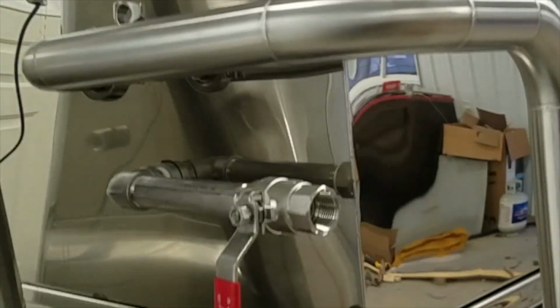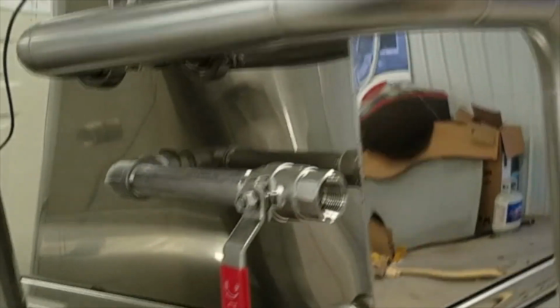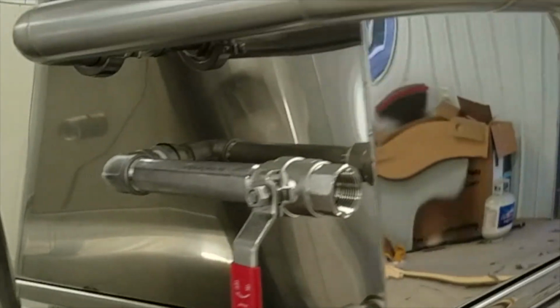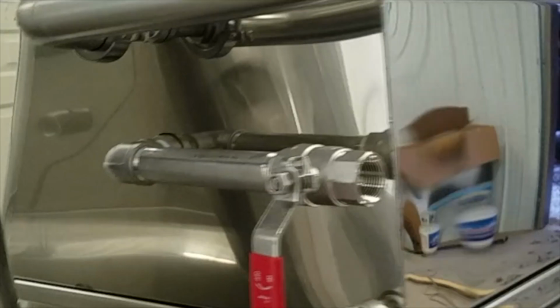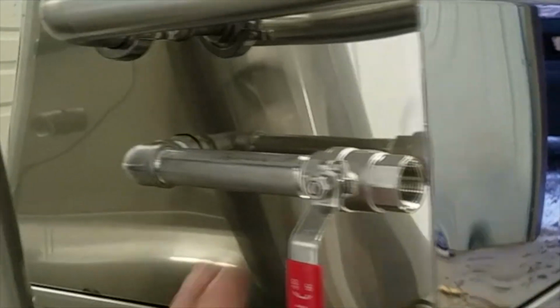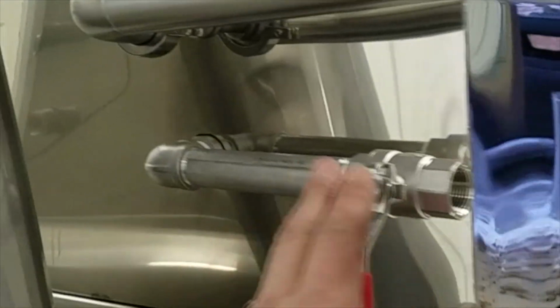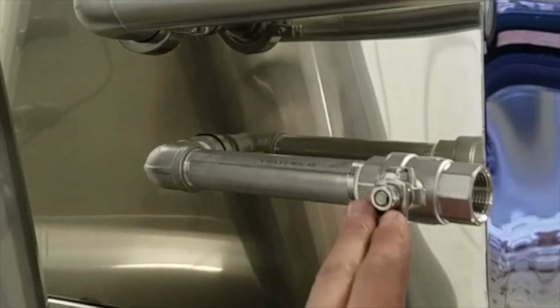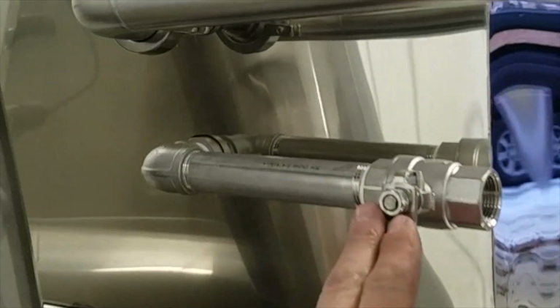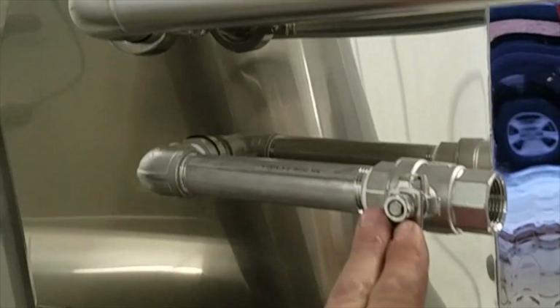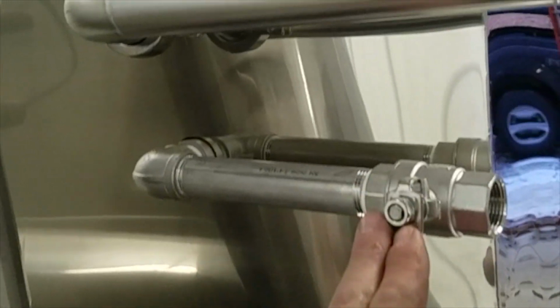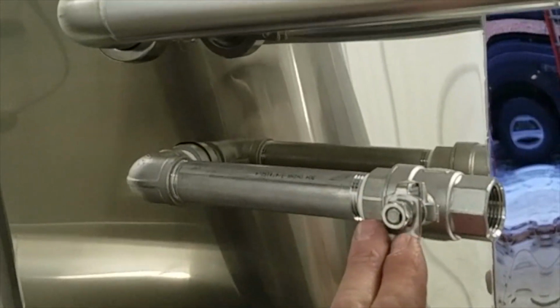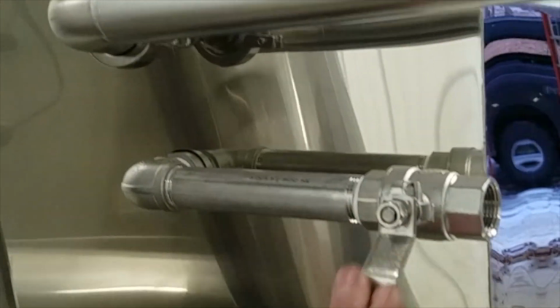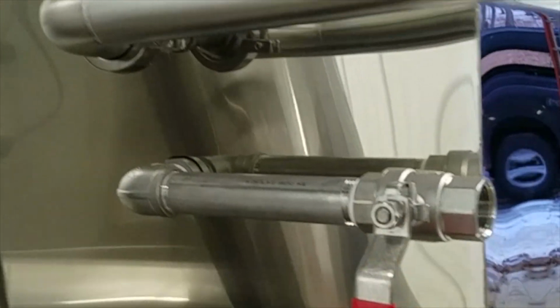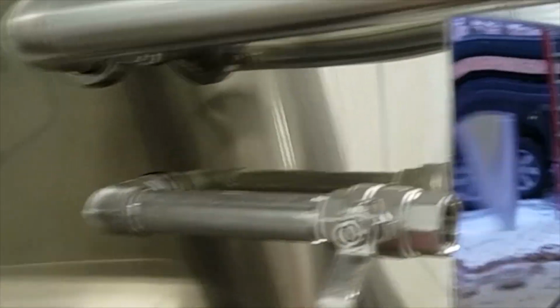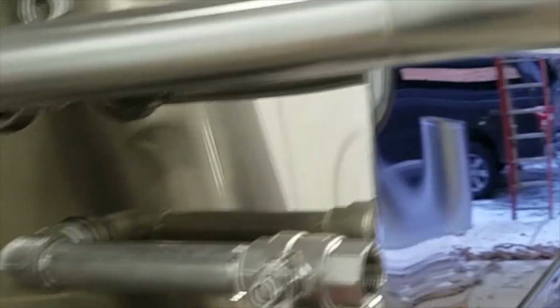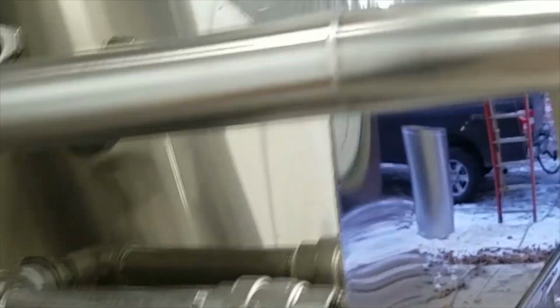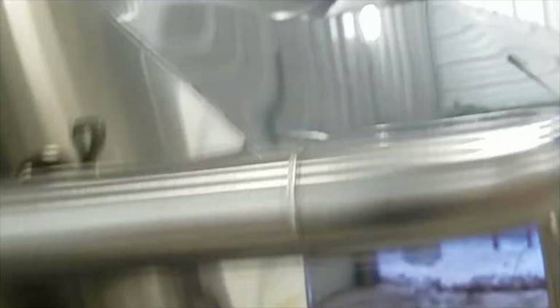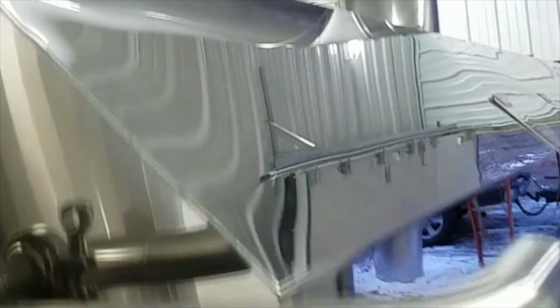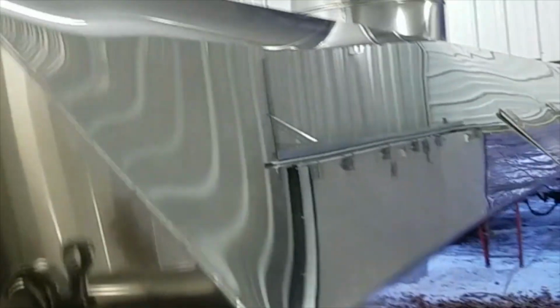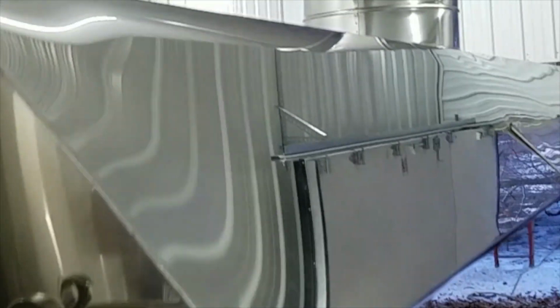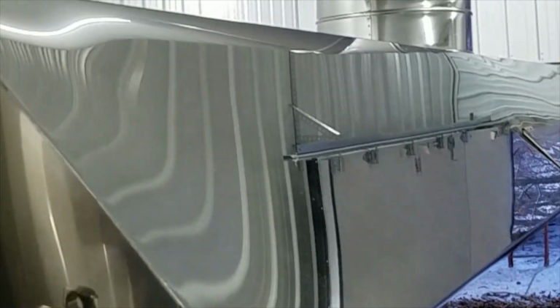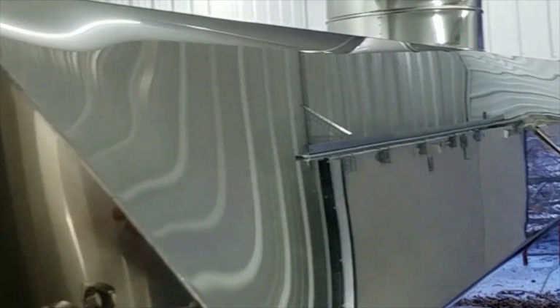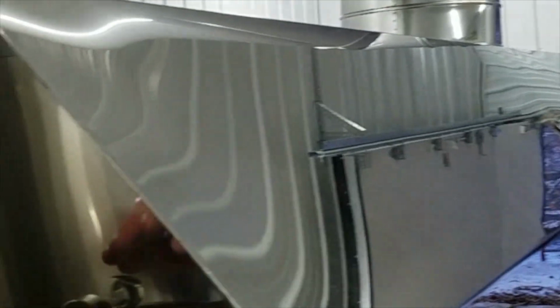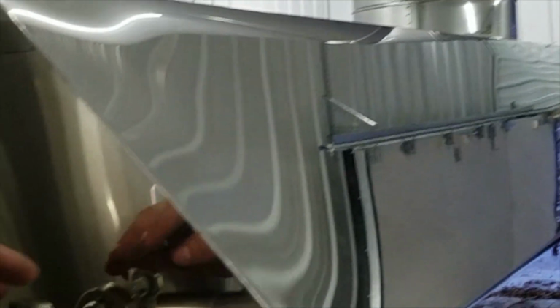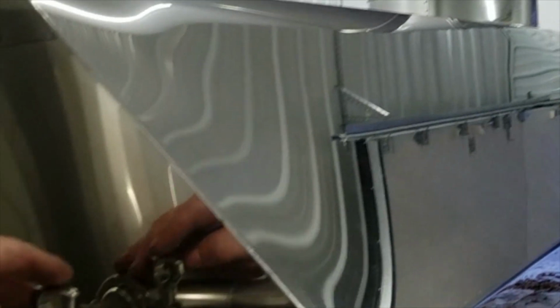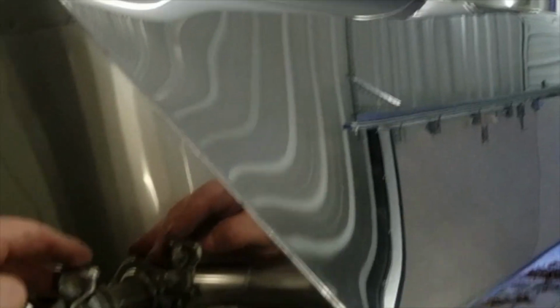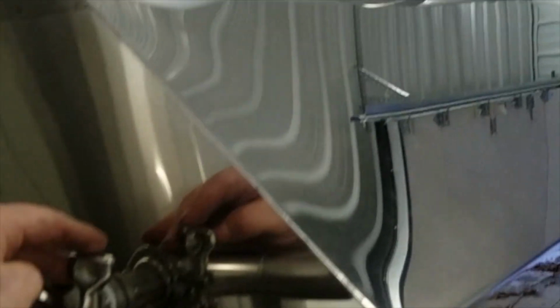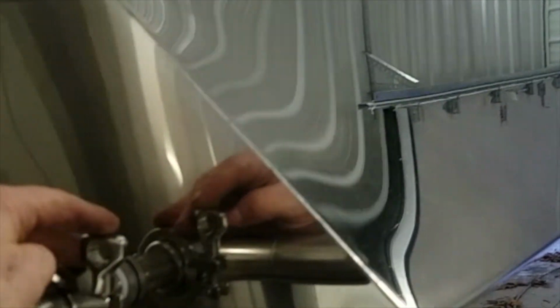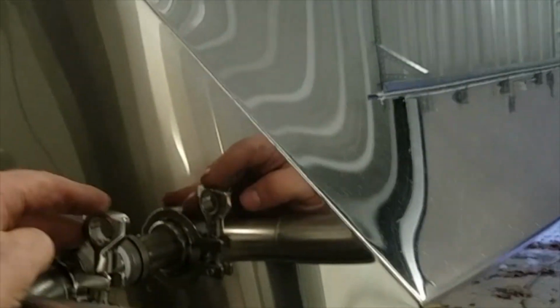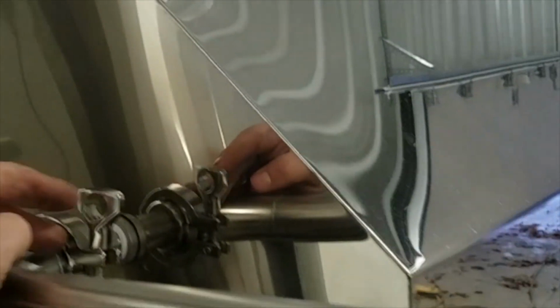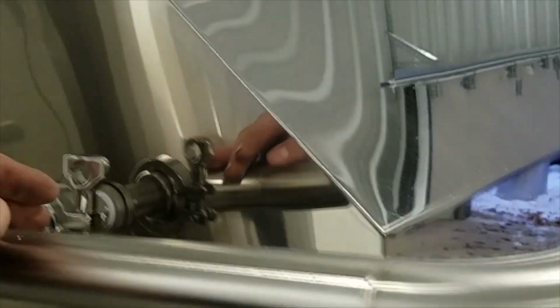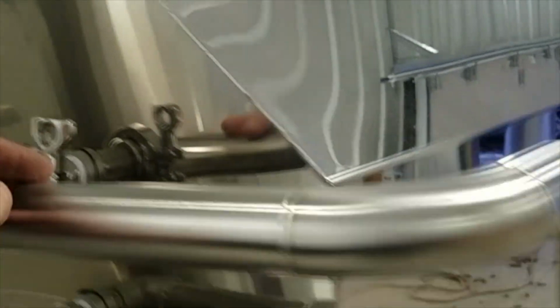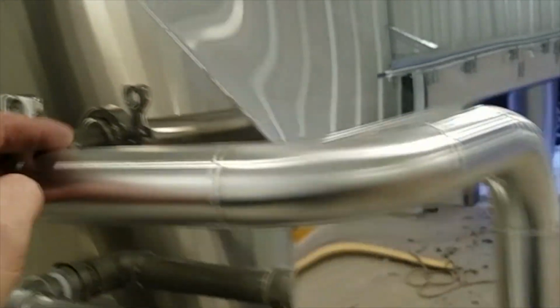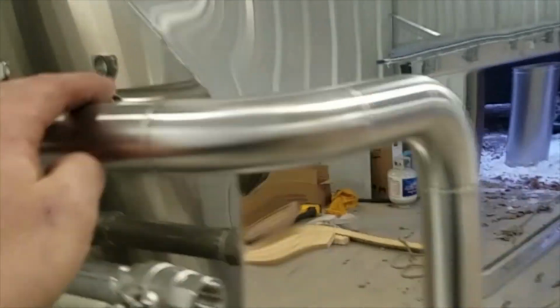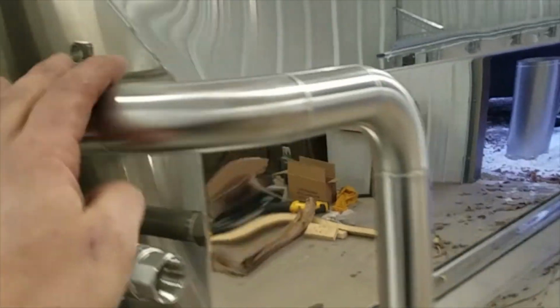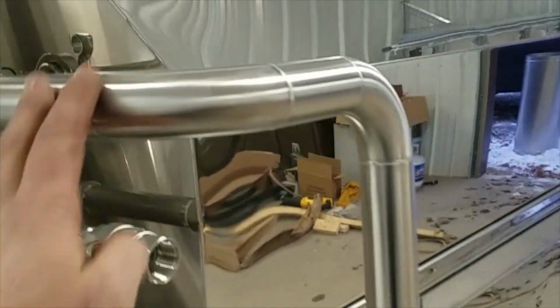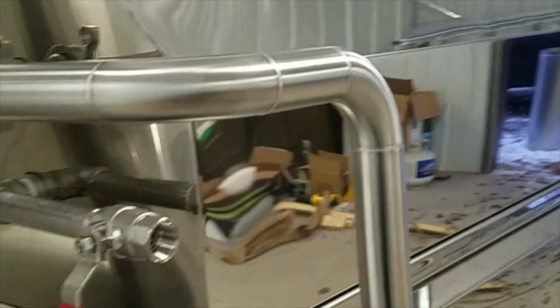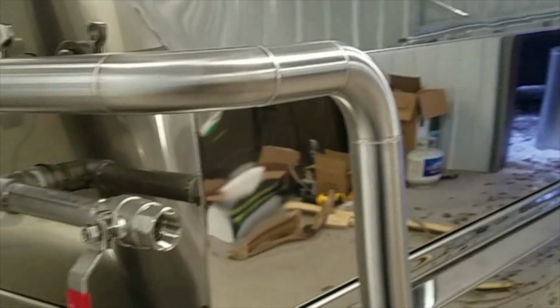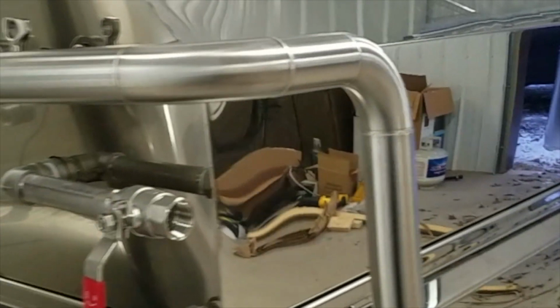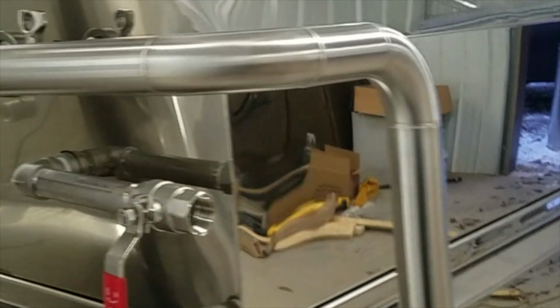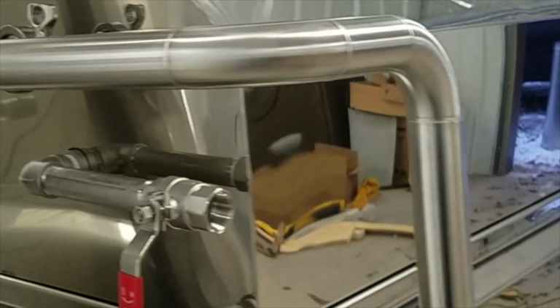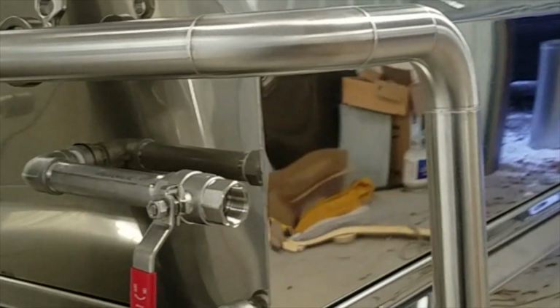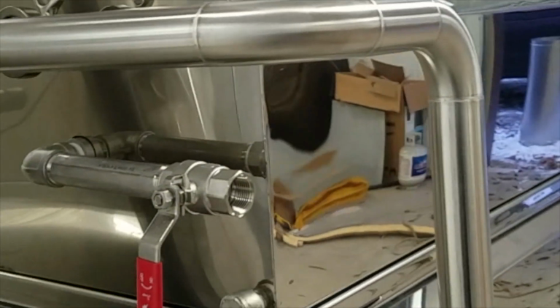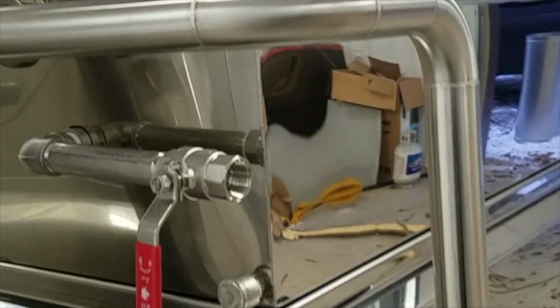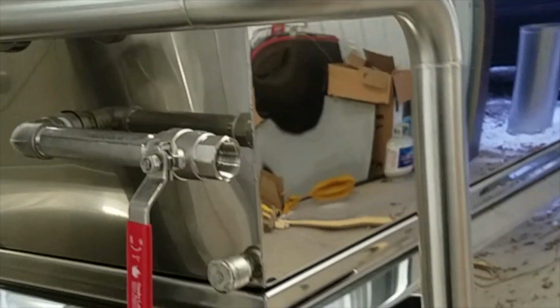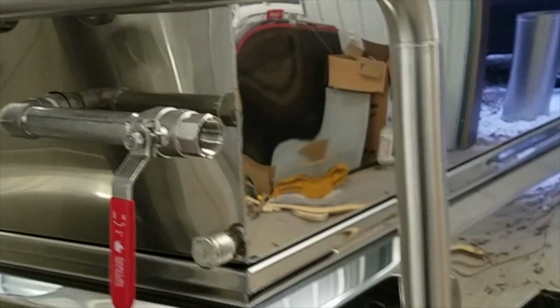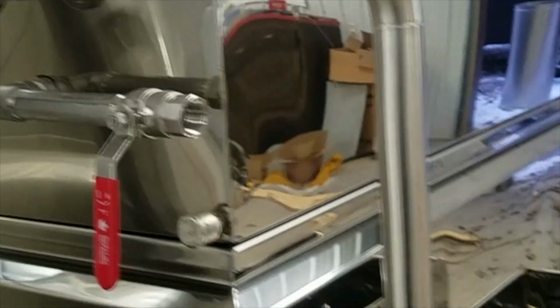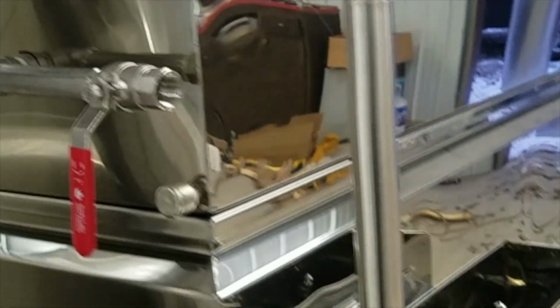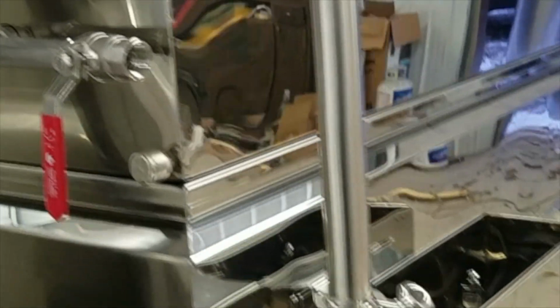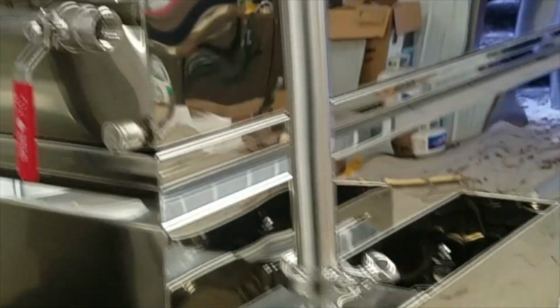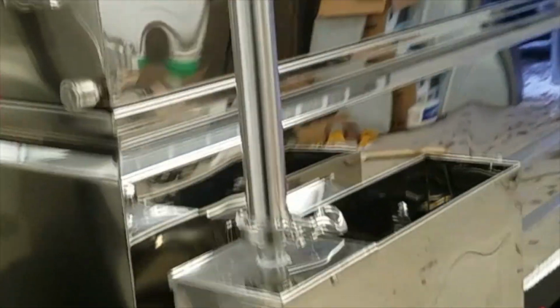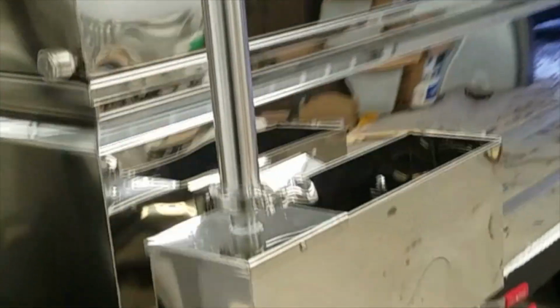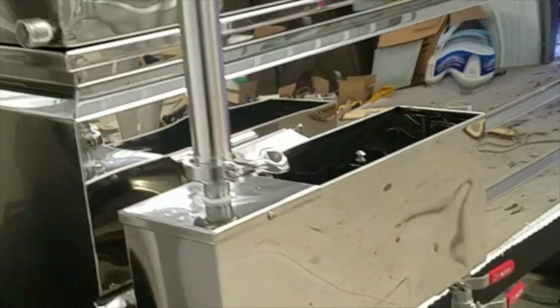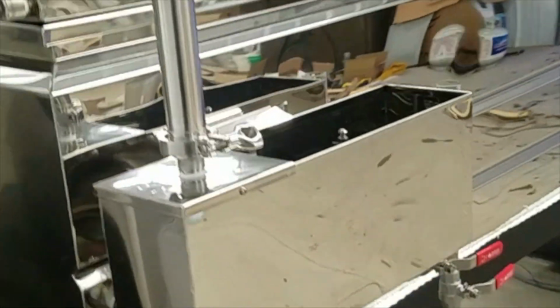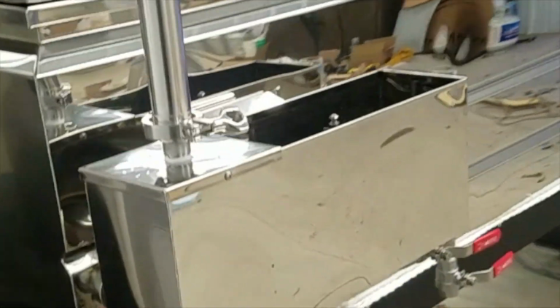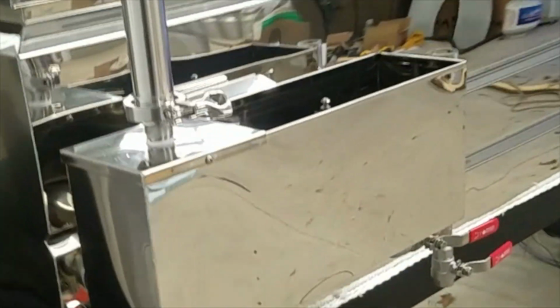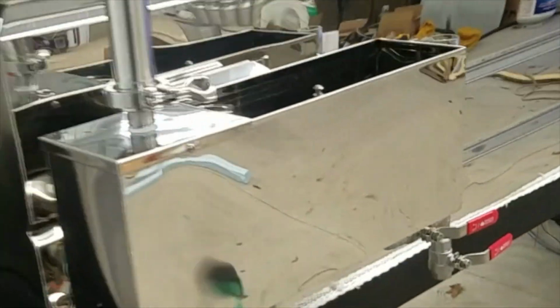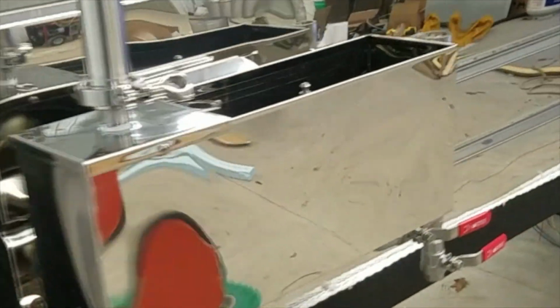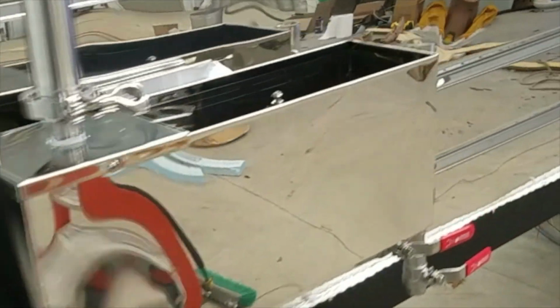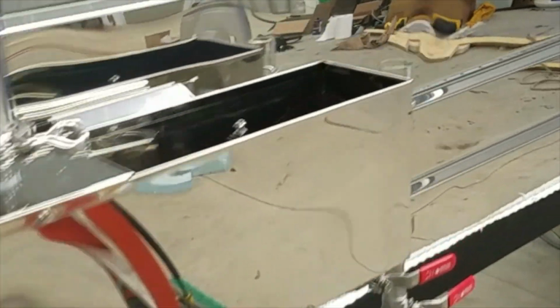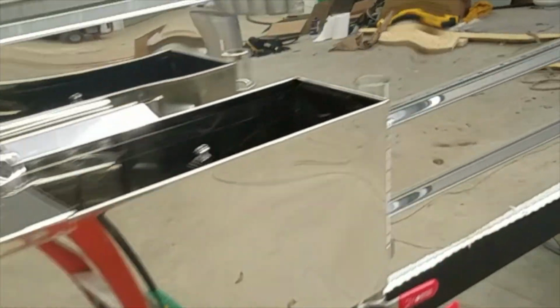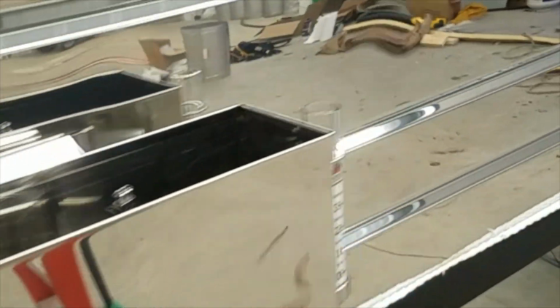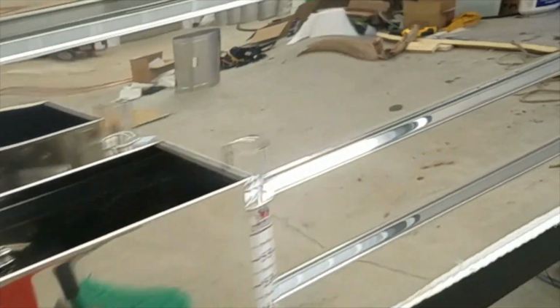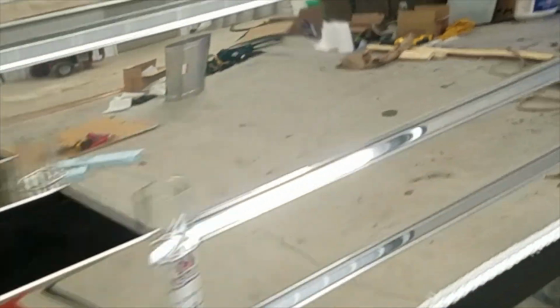This is the drain to drain the pre-heater. This is the sap line where hot sap from the pre-heater enters the float box and into the system.